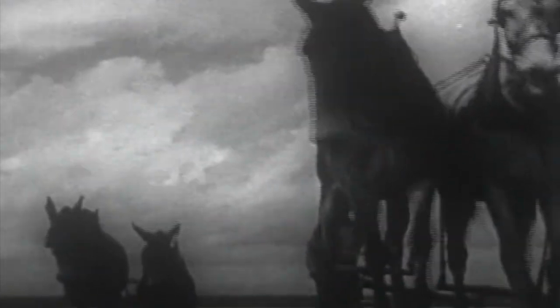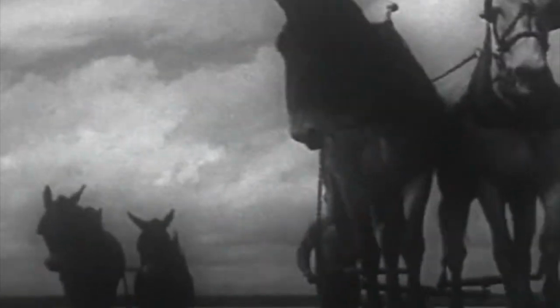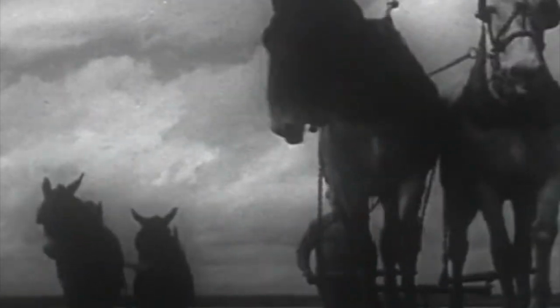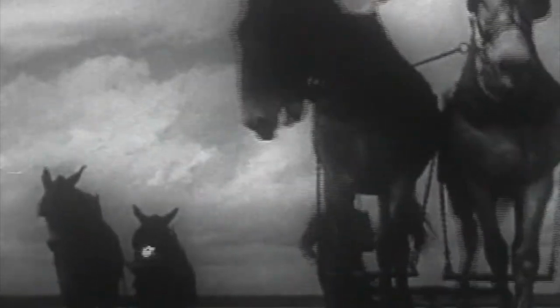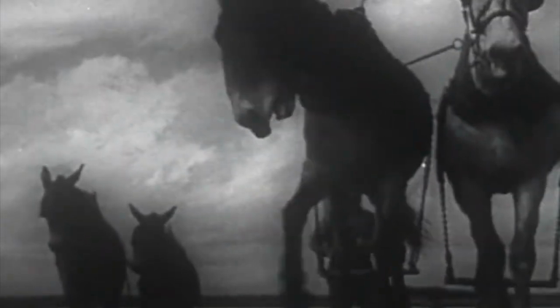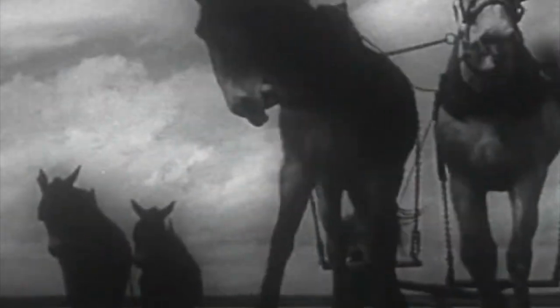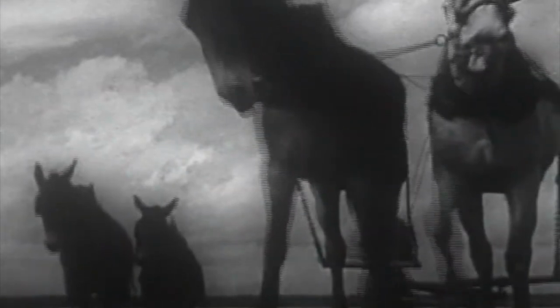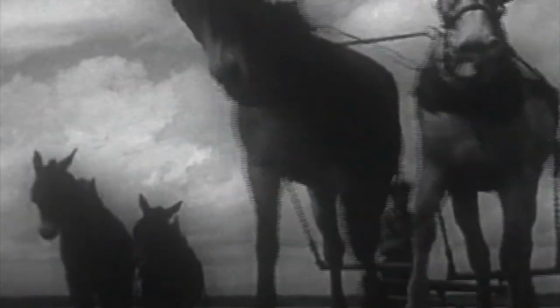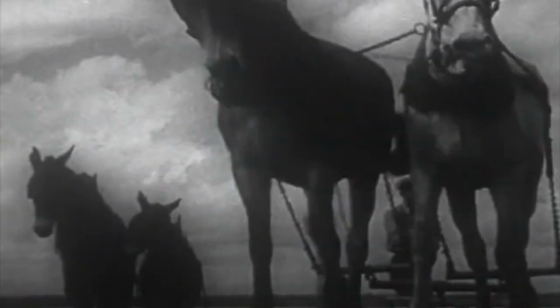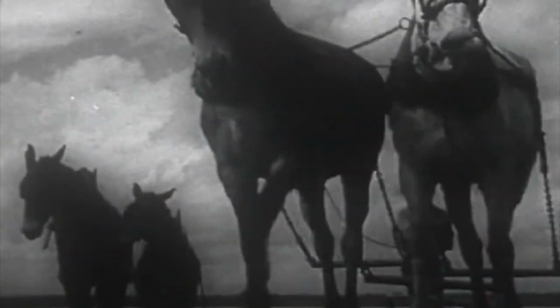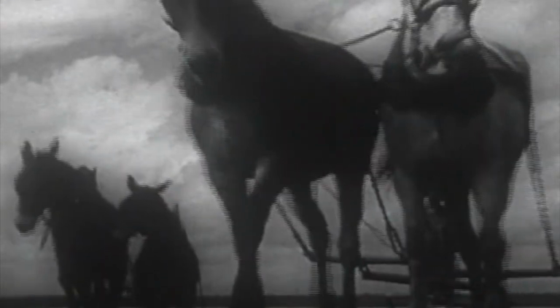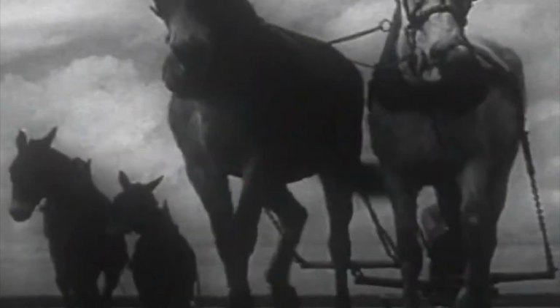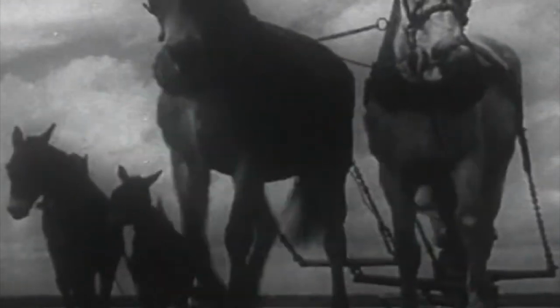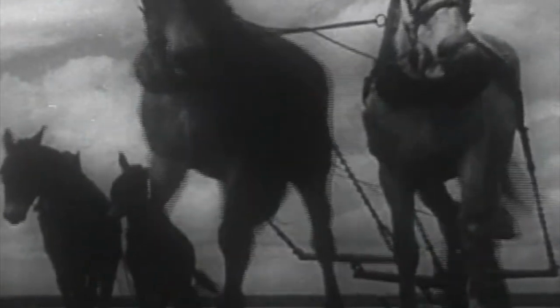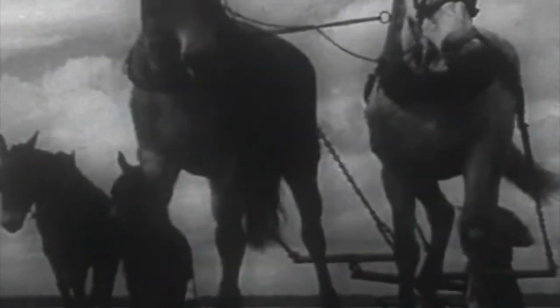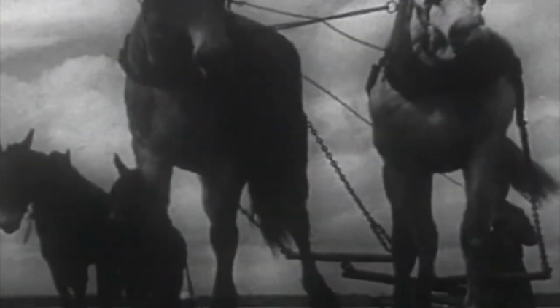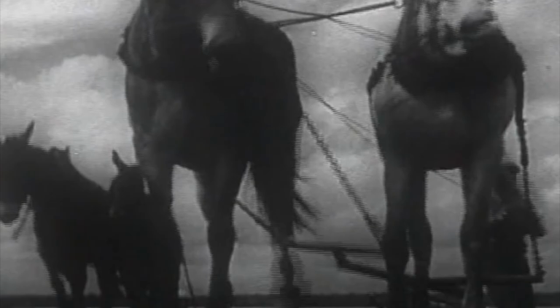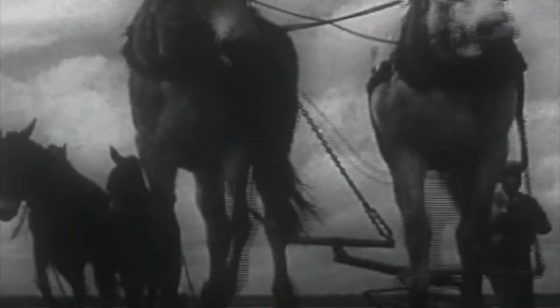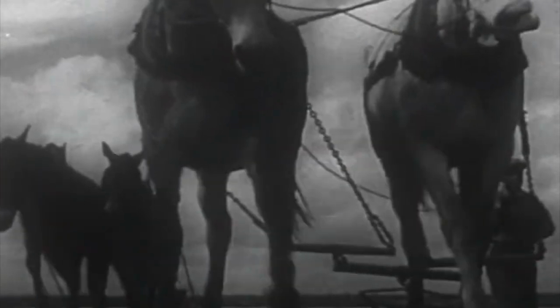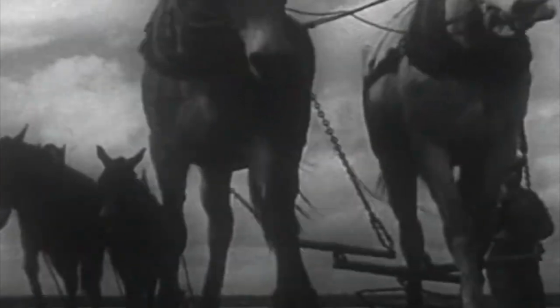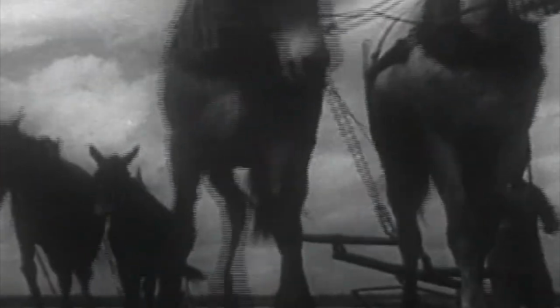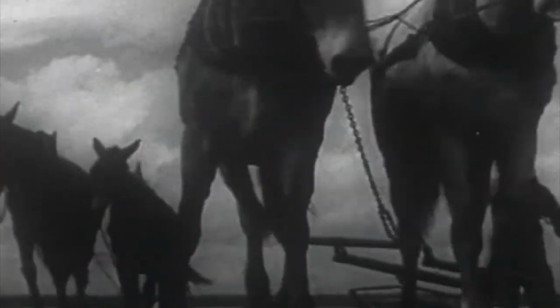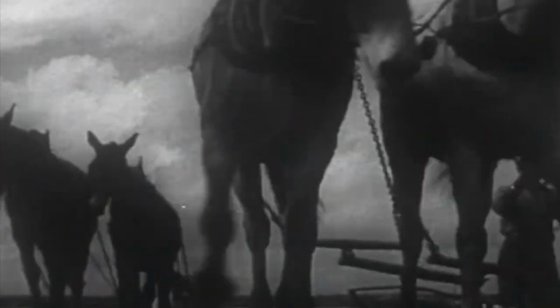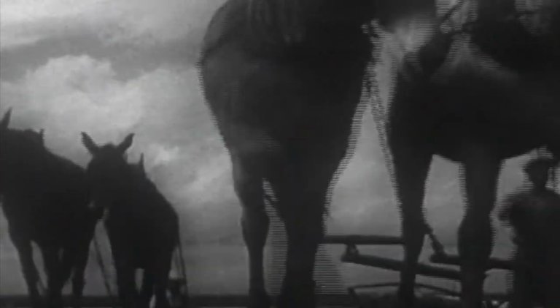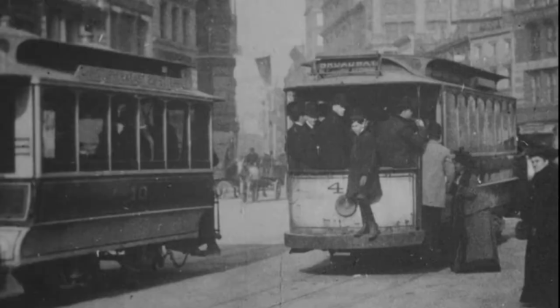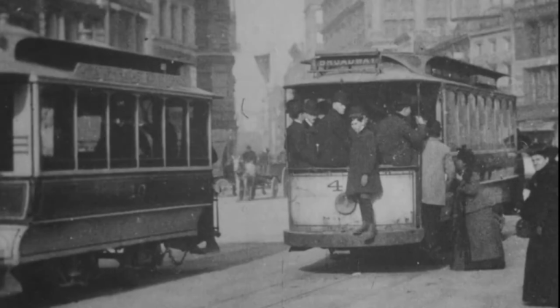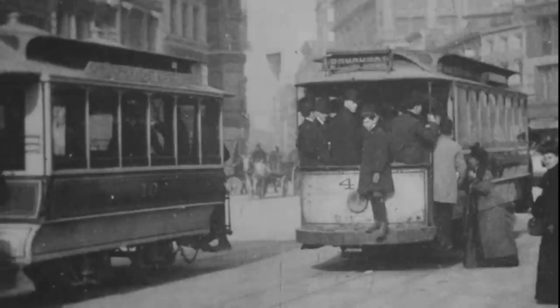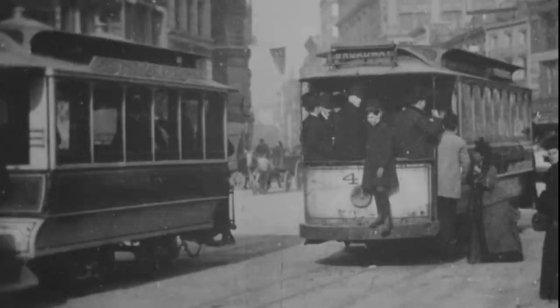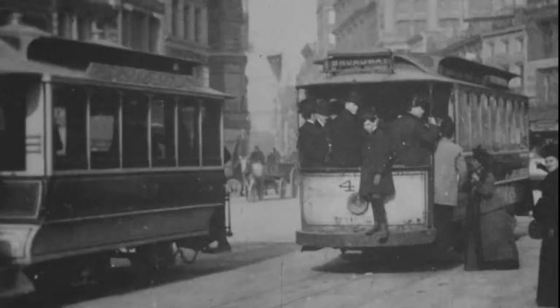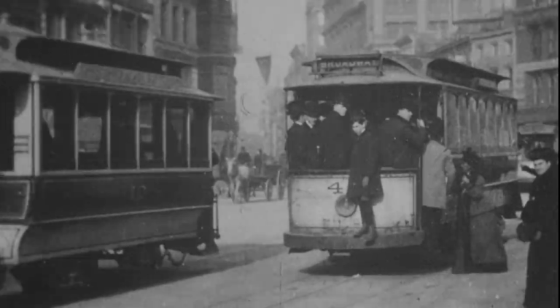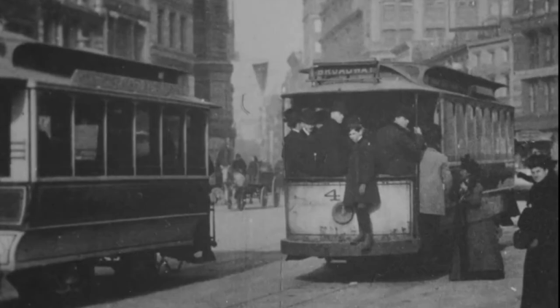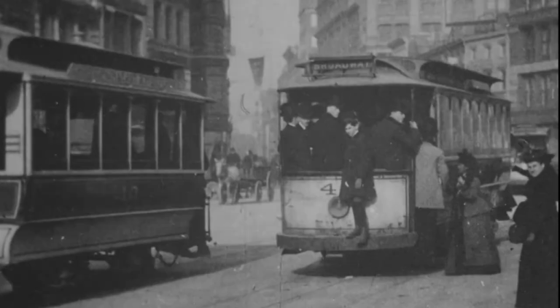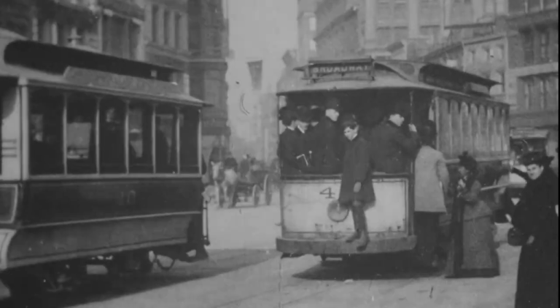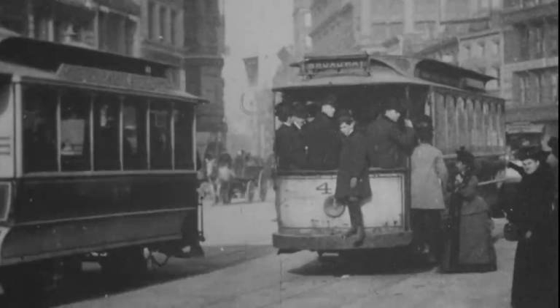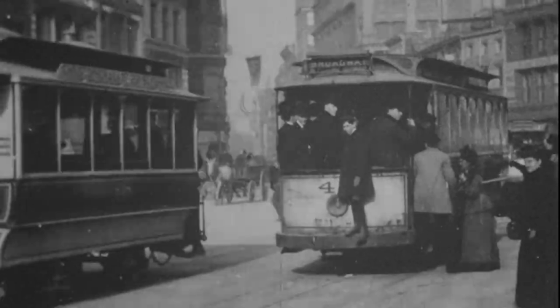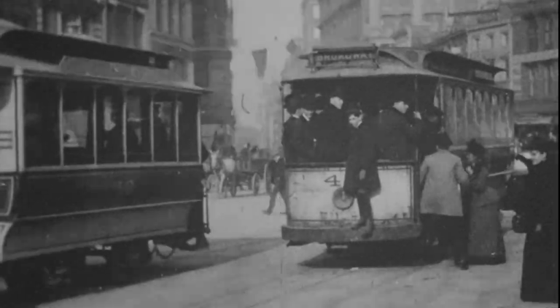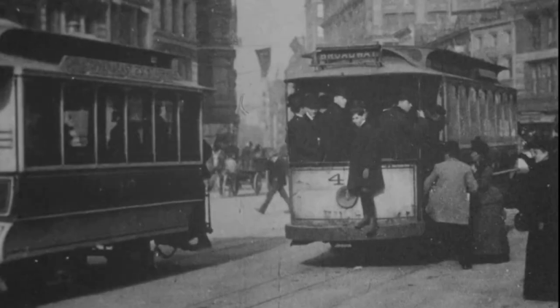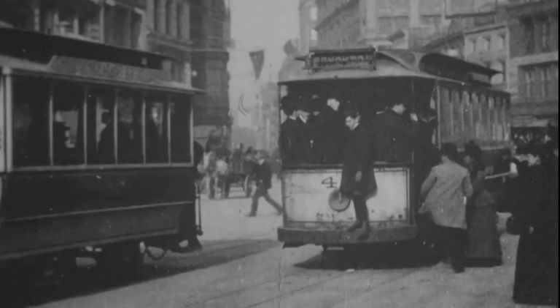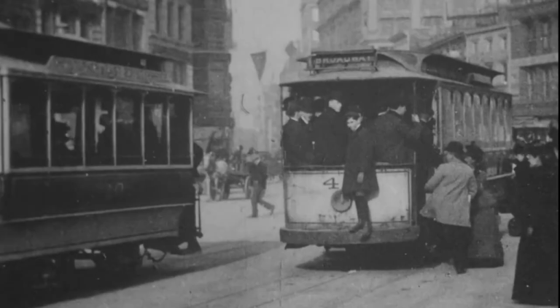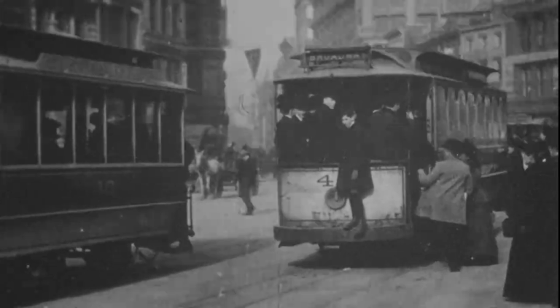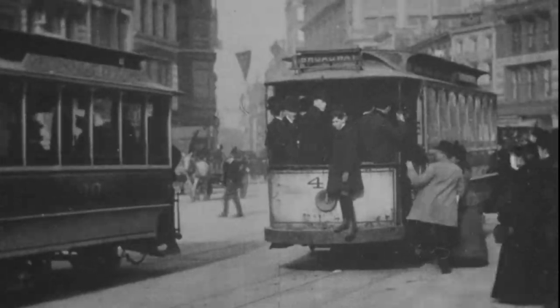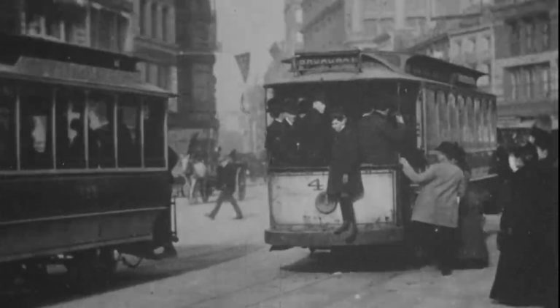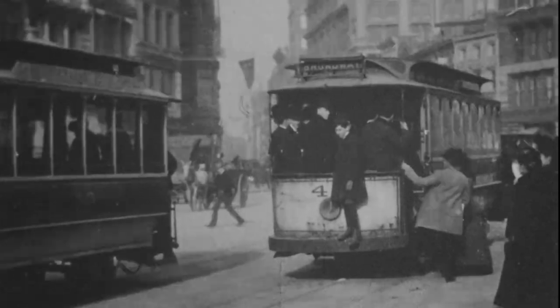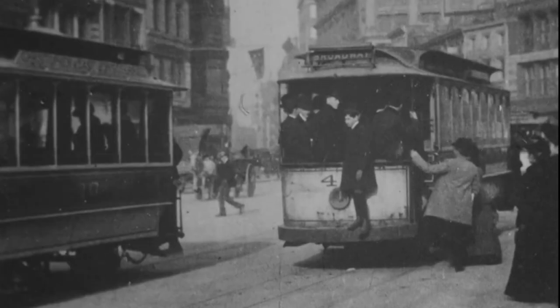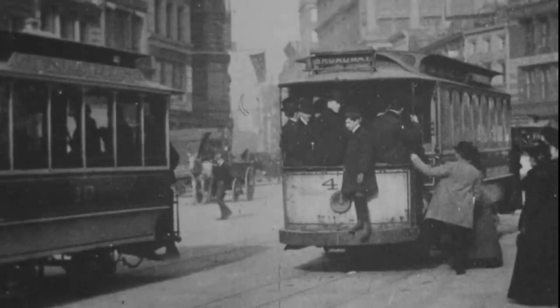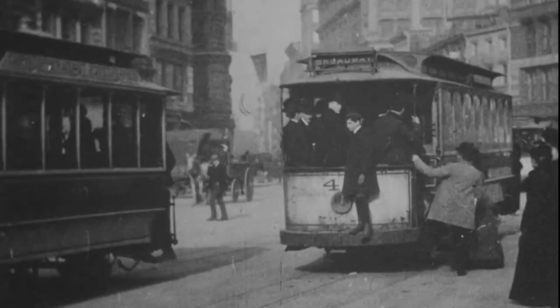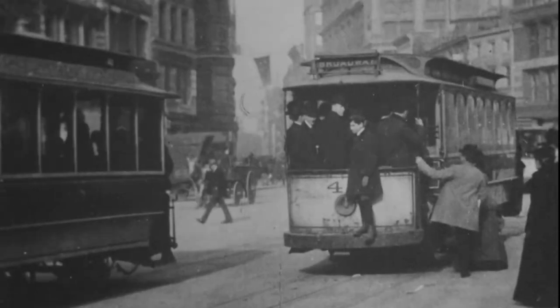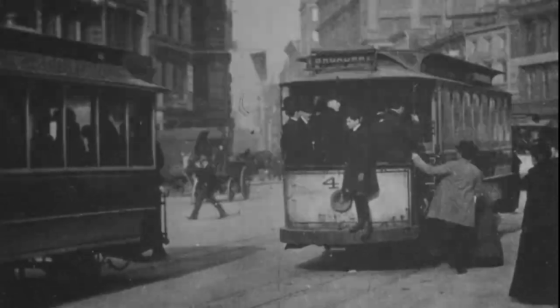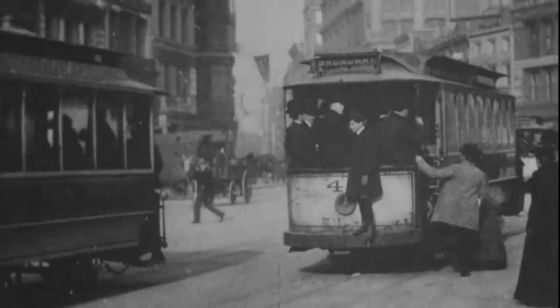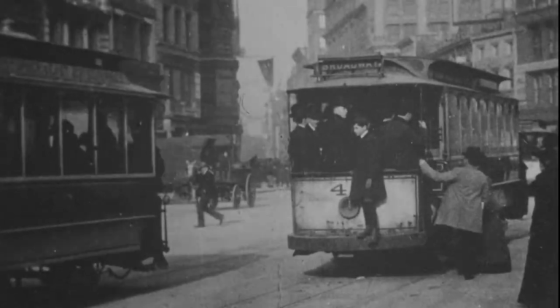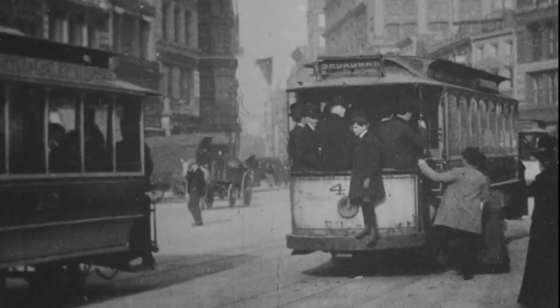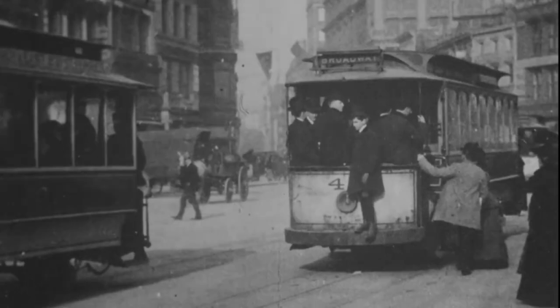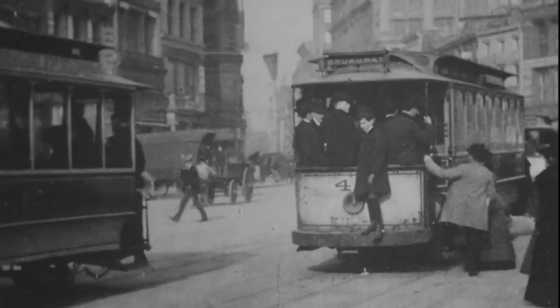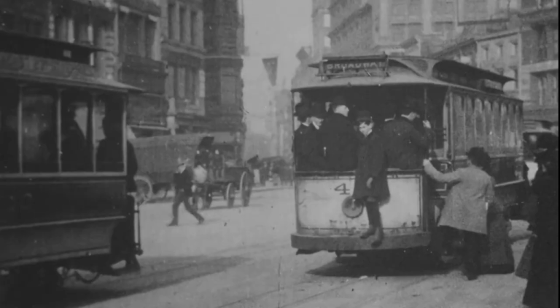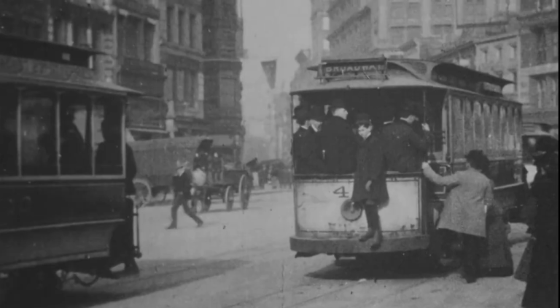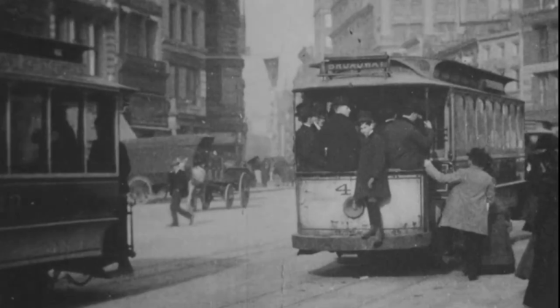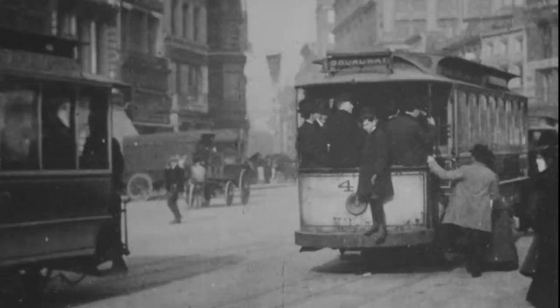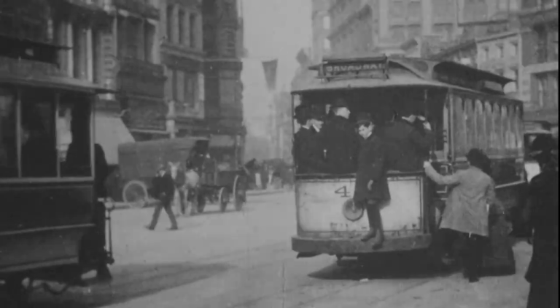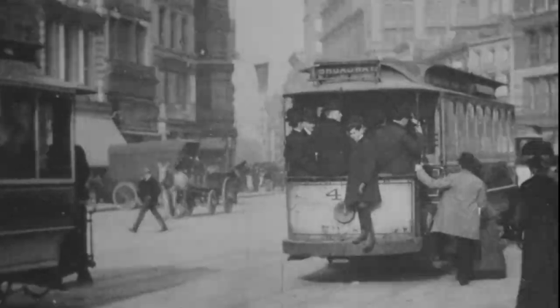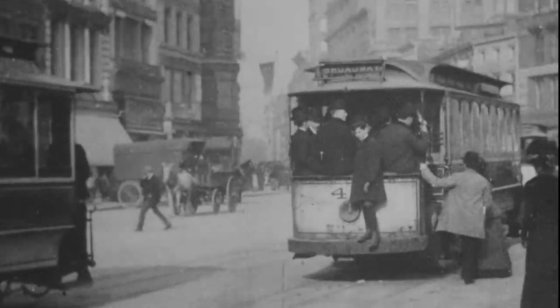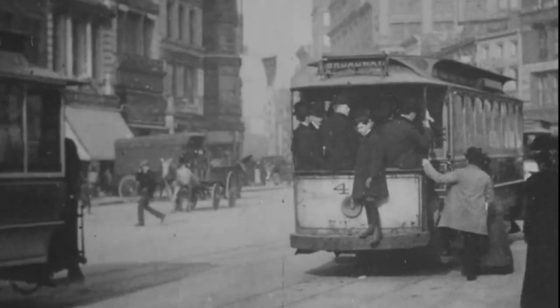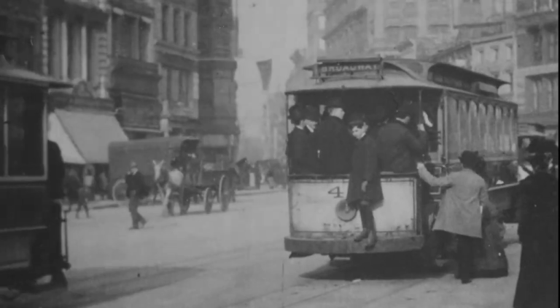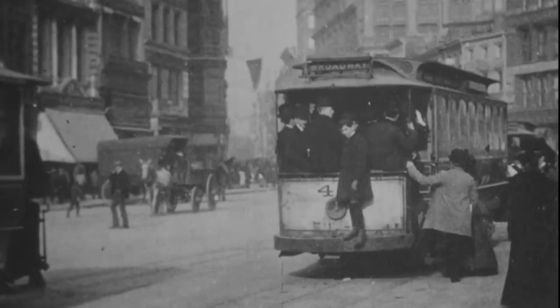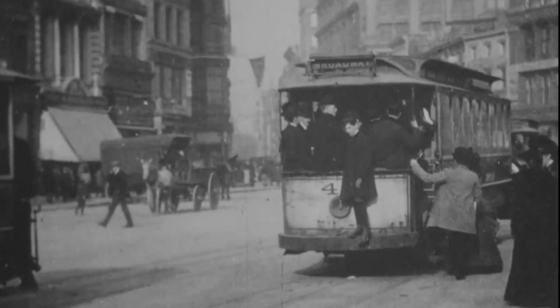They were used for agriculture, transportation, military service, and all kinds of other jobs.